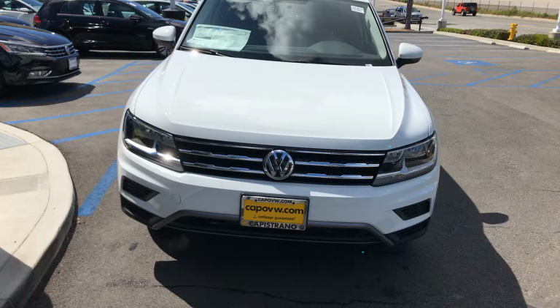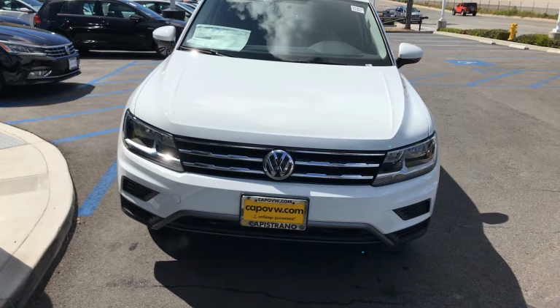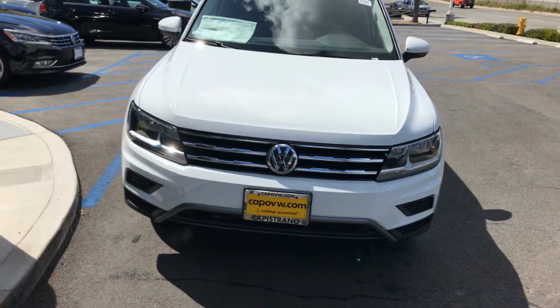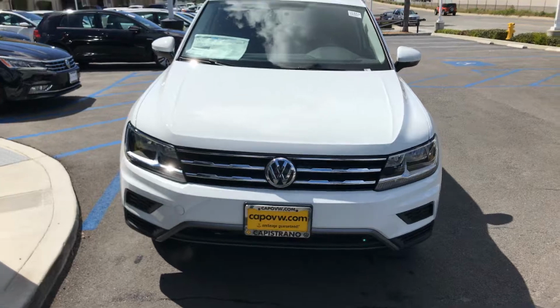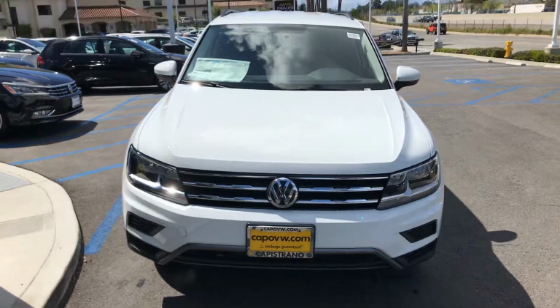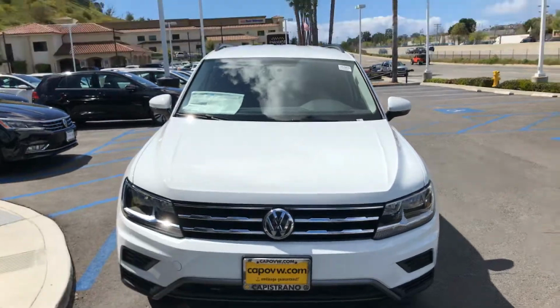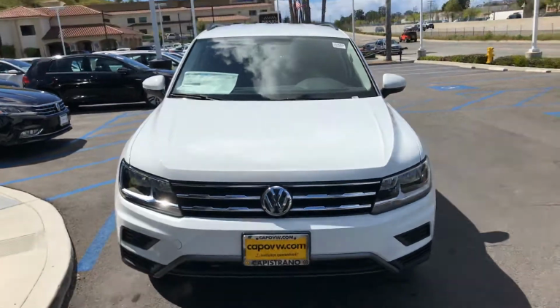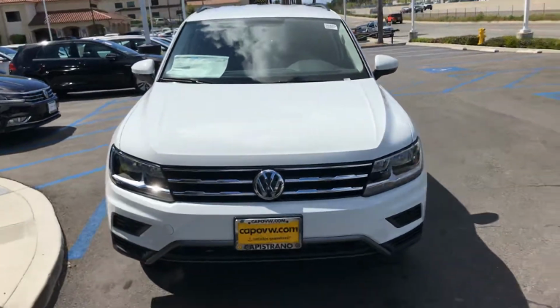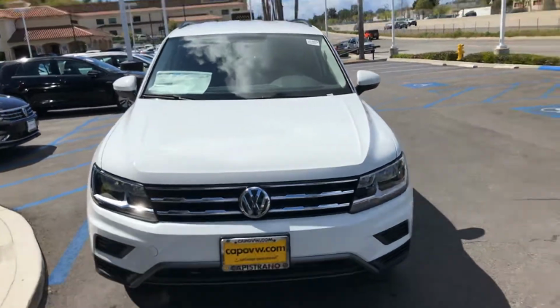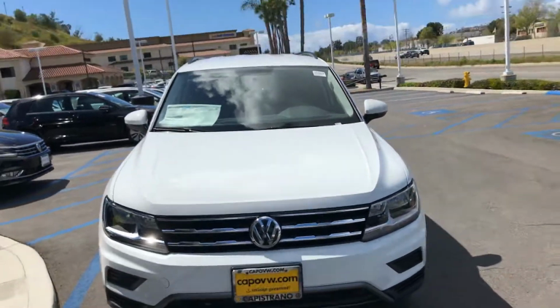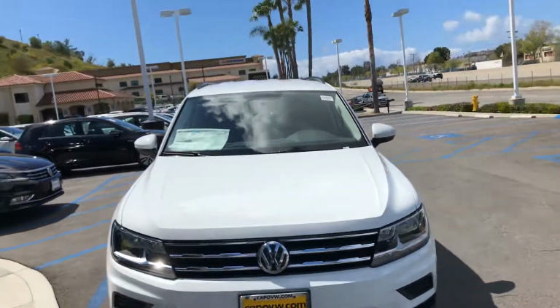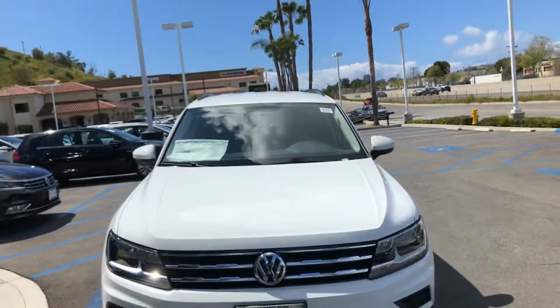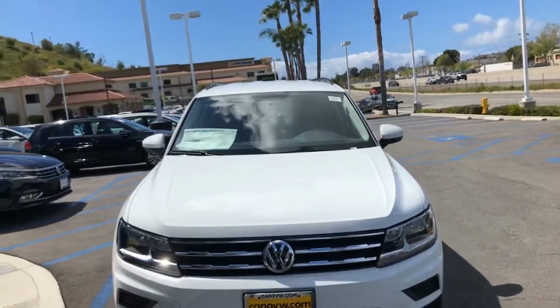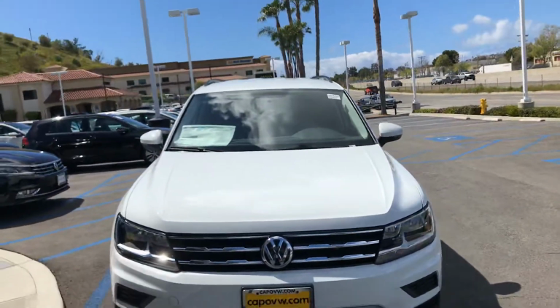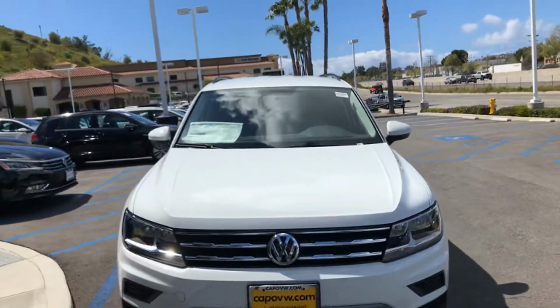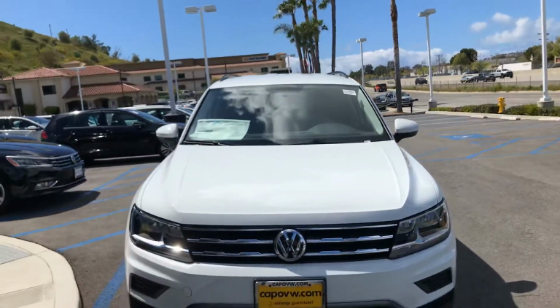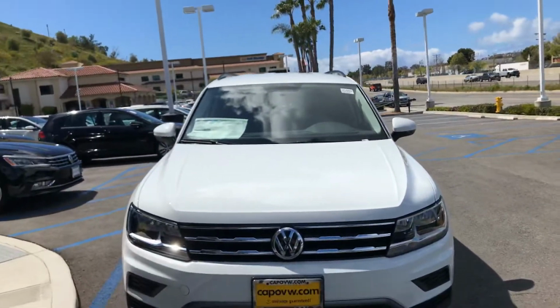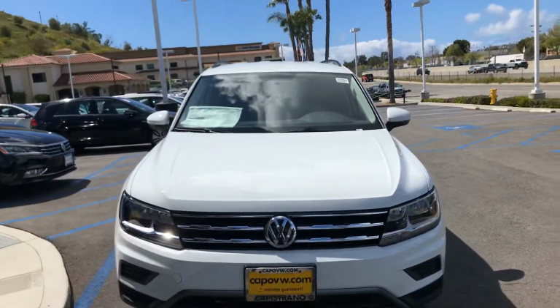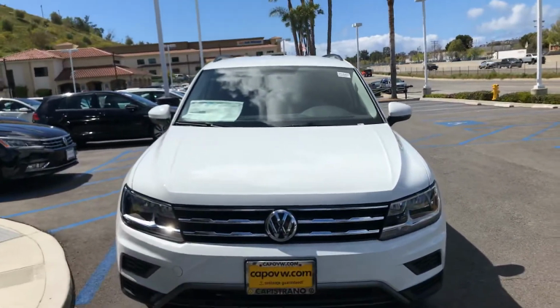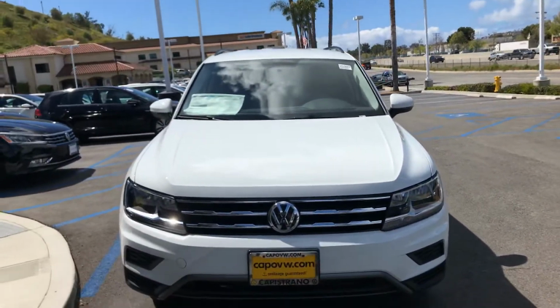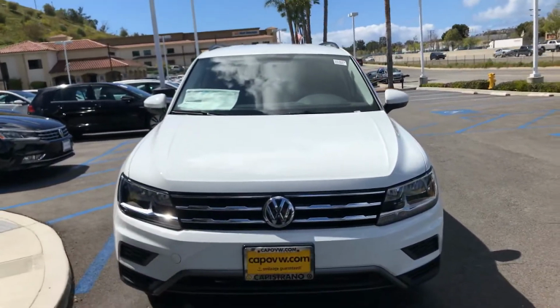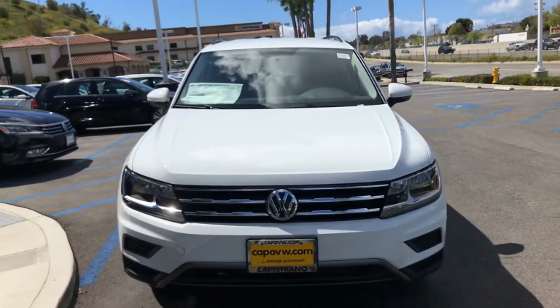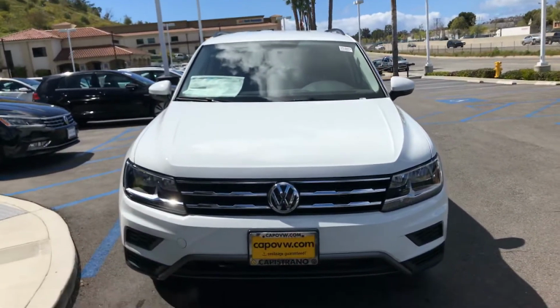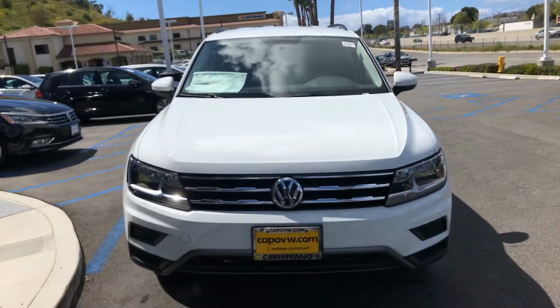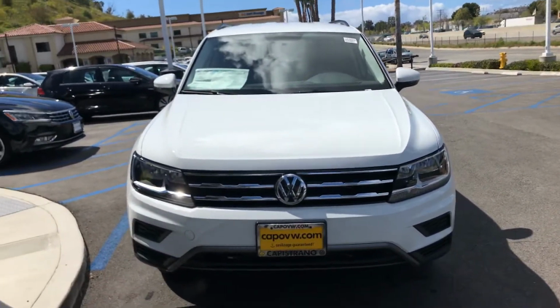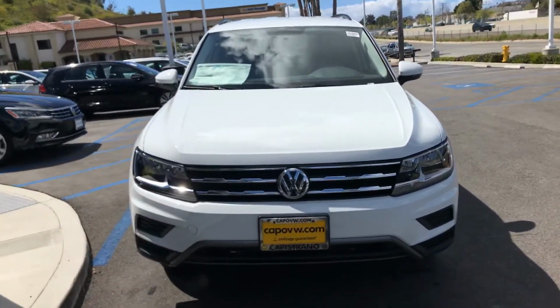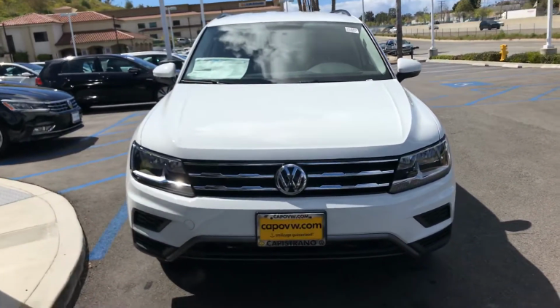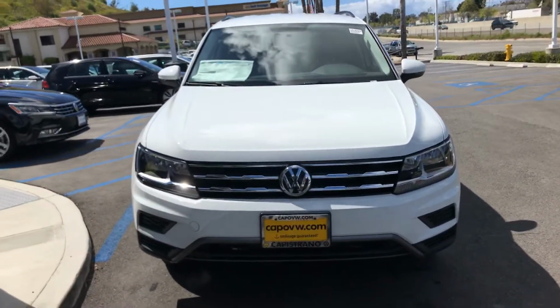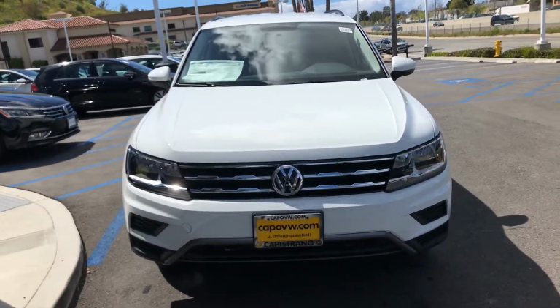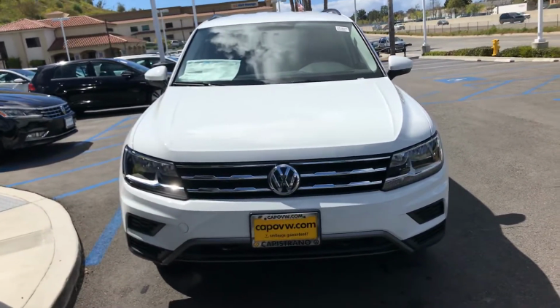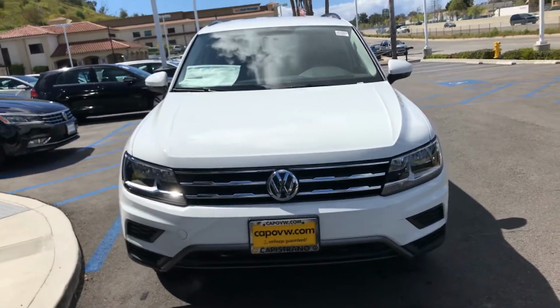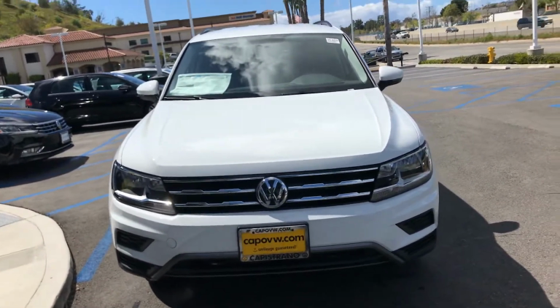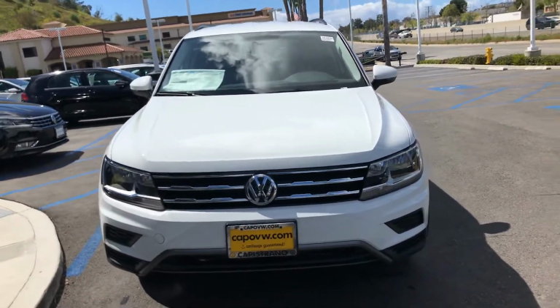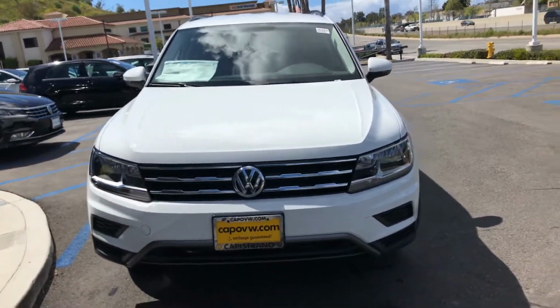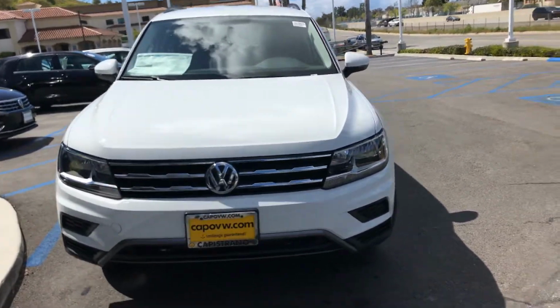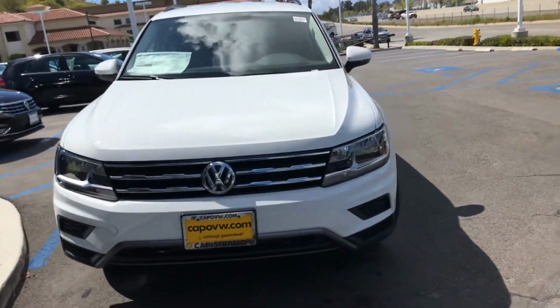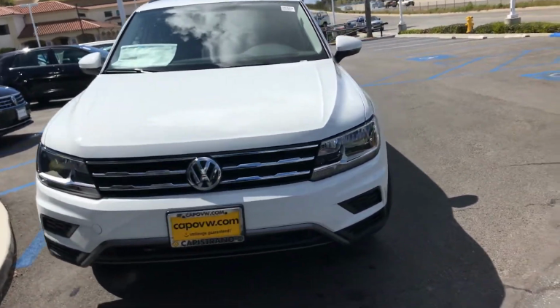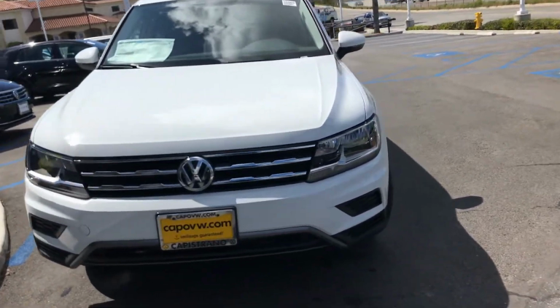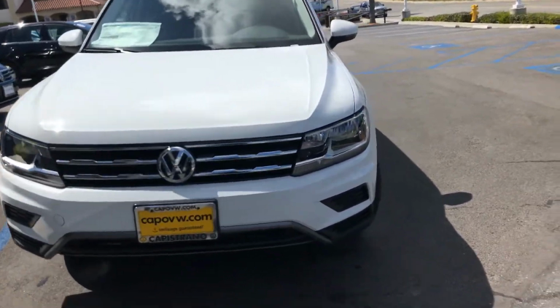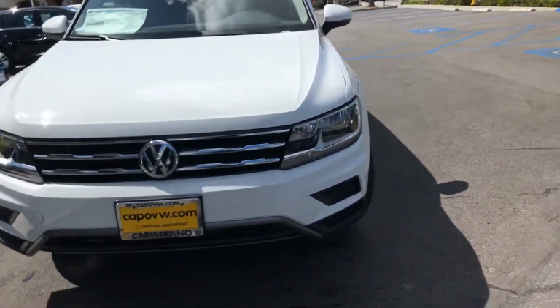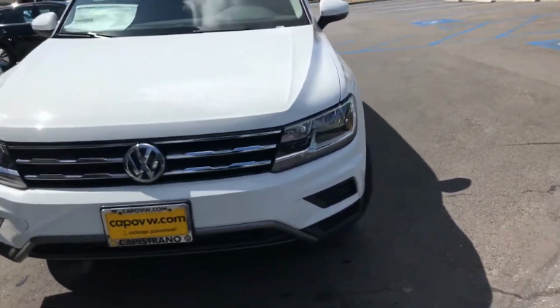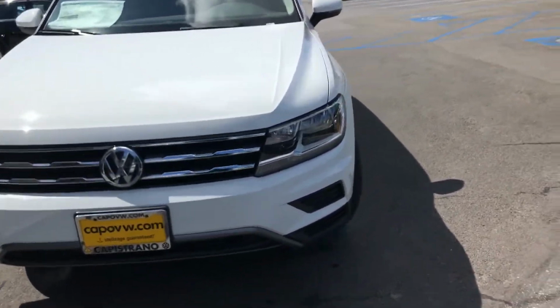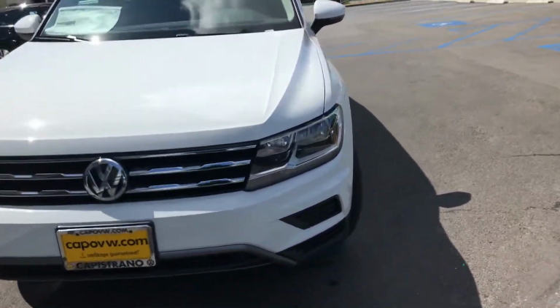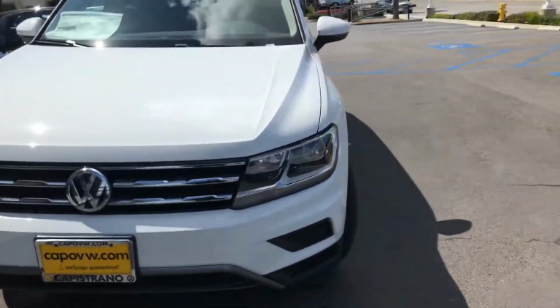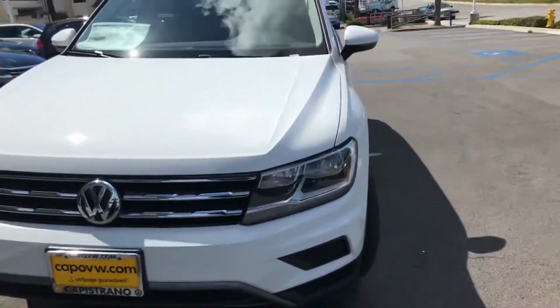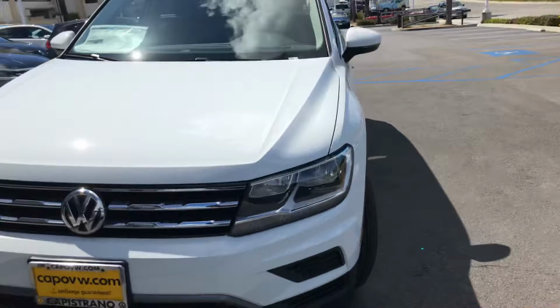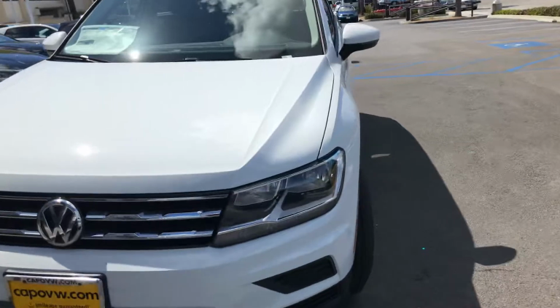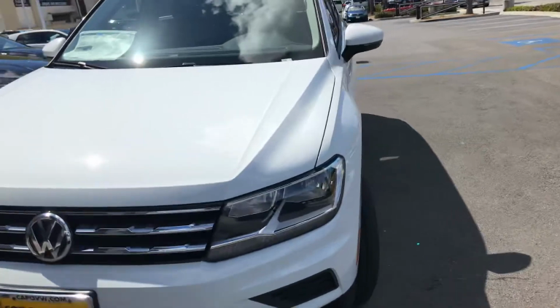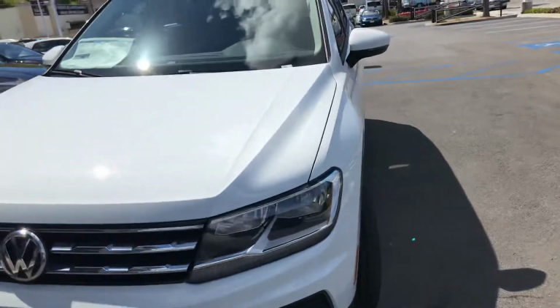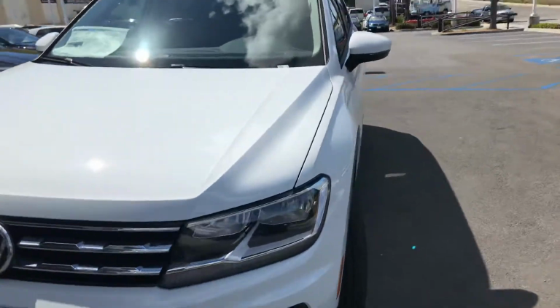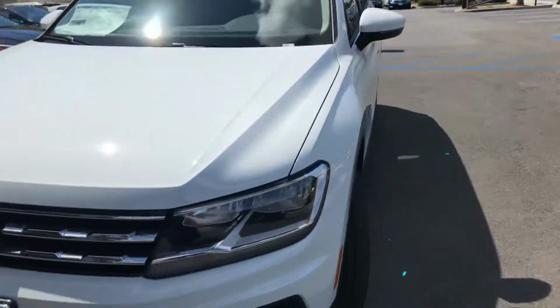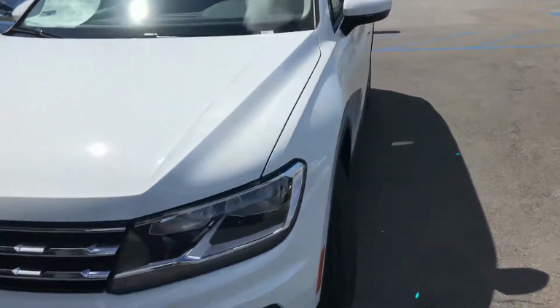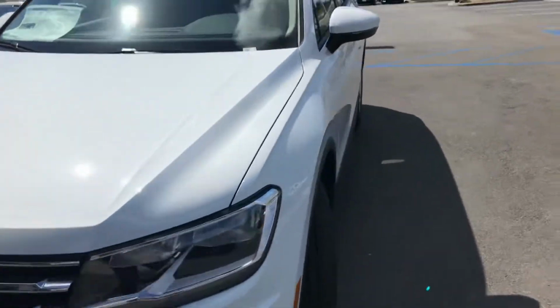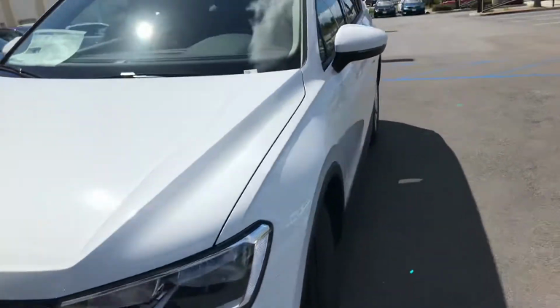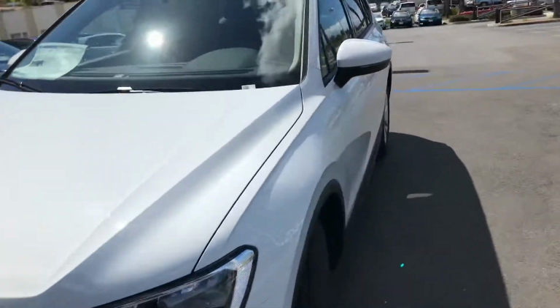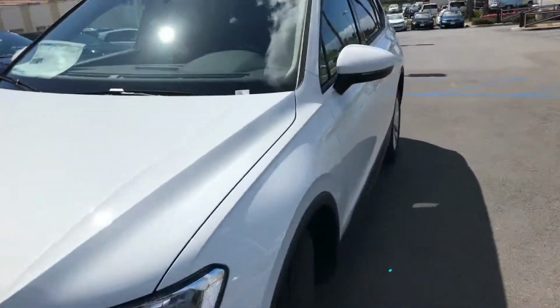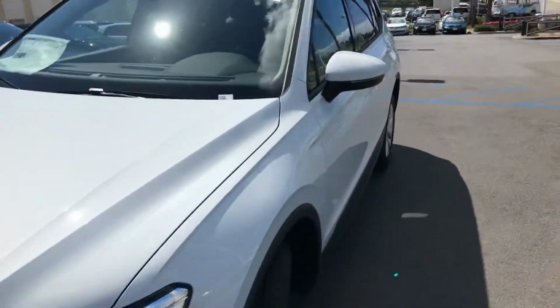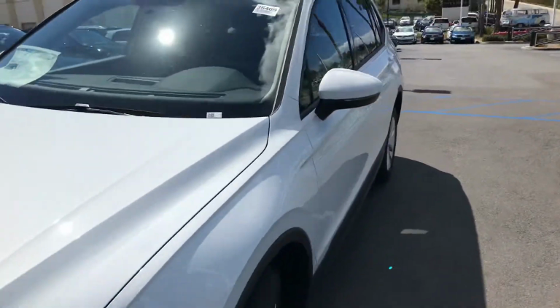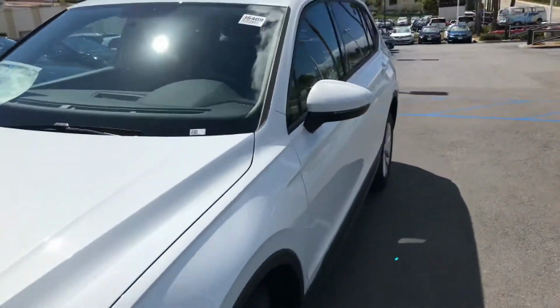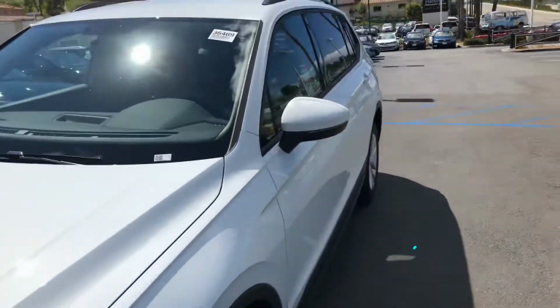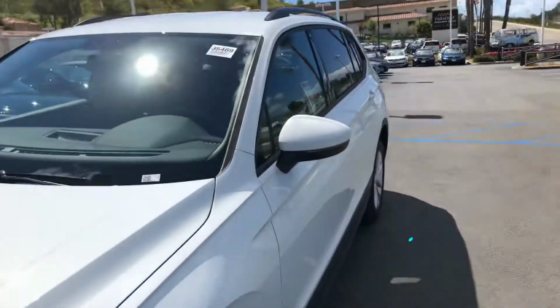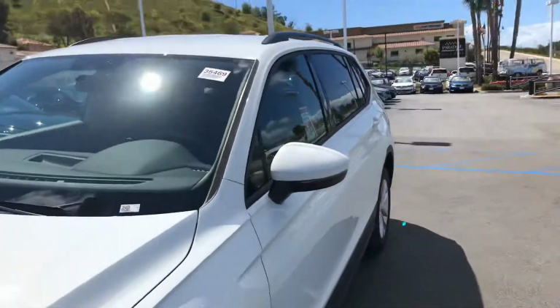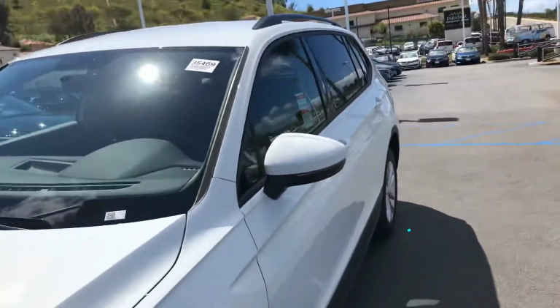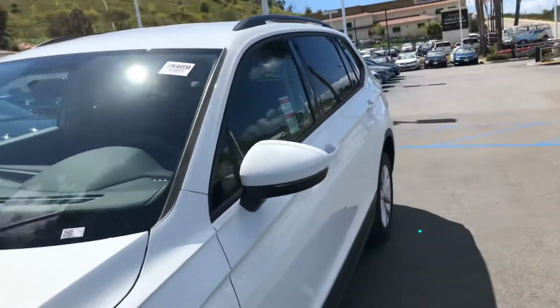Tracy Curtis Kelley here at Capo VW, and here's the Tiguan S that we've been talking about — starting with the exterior.